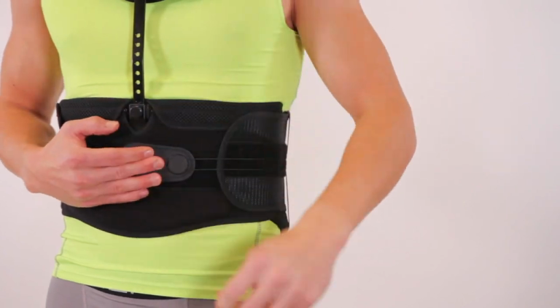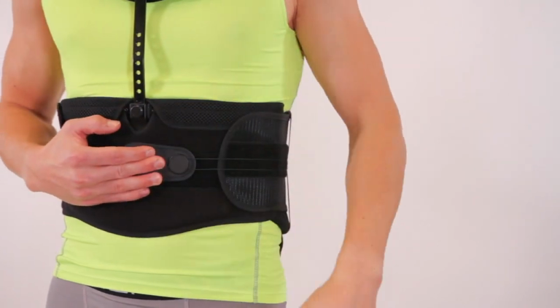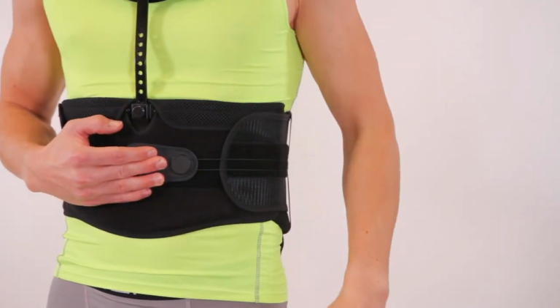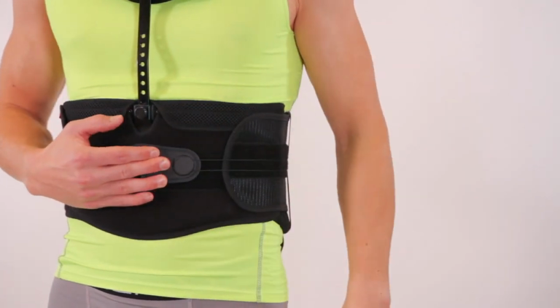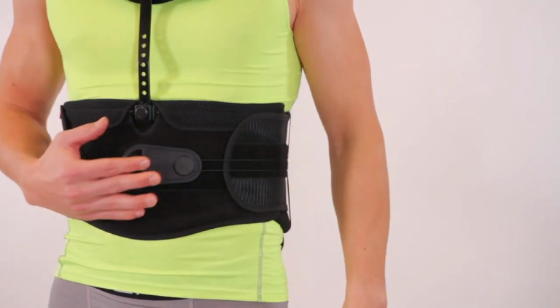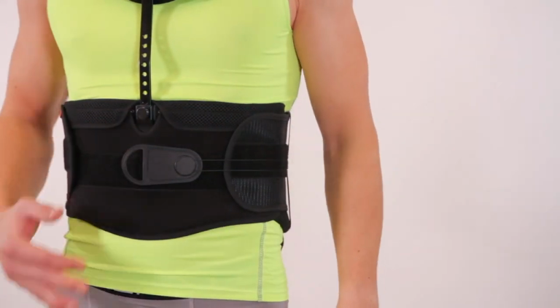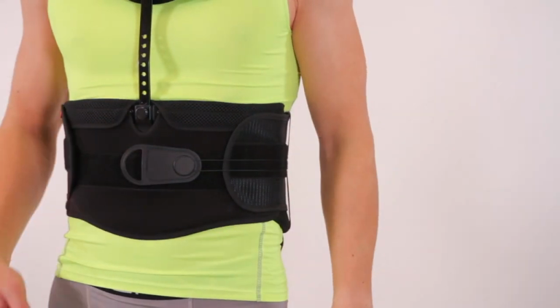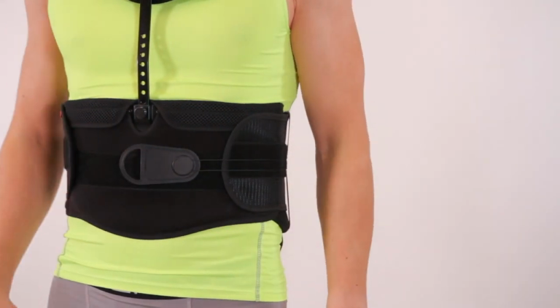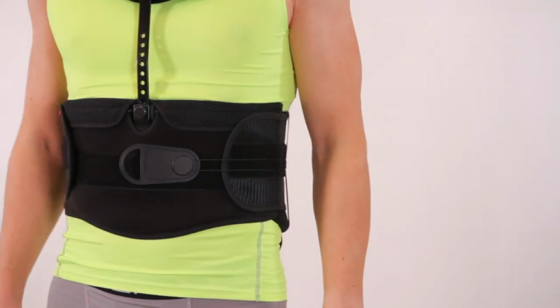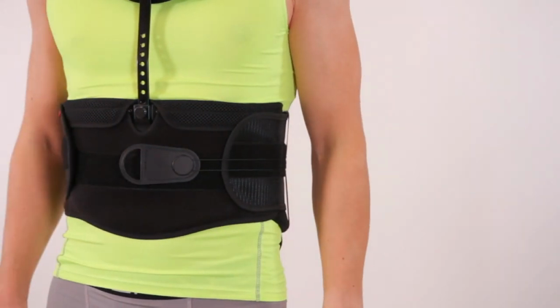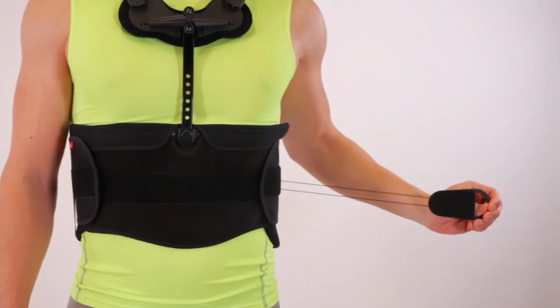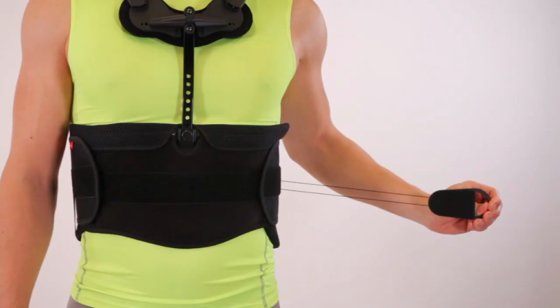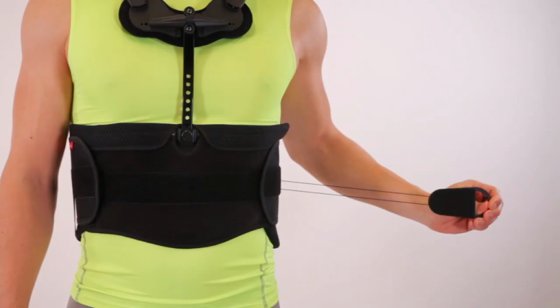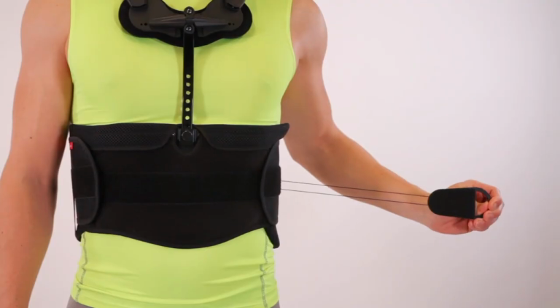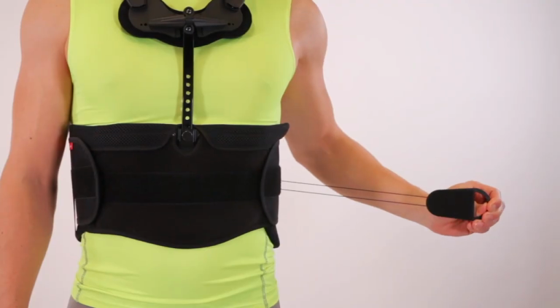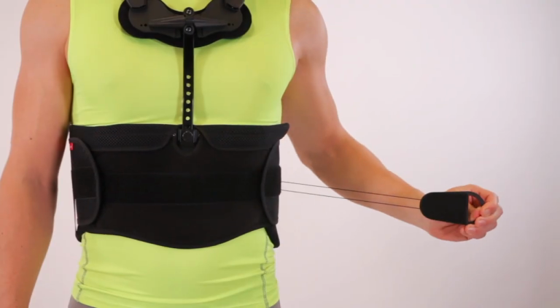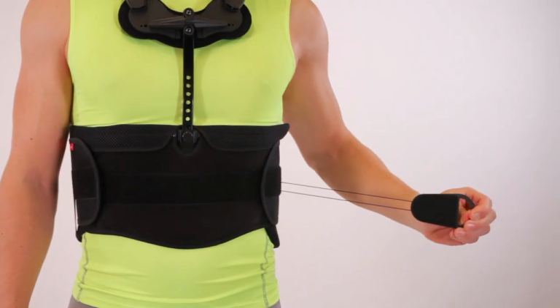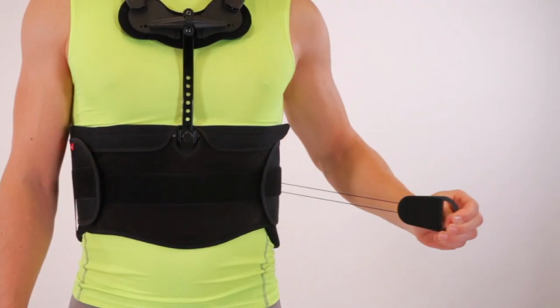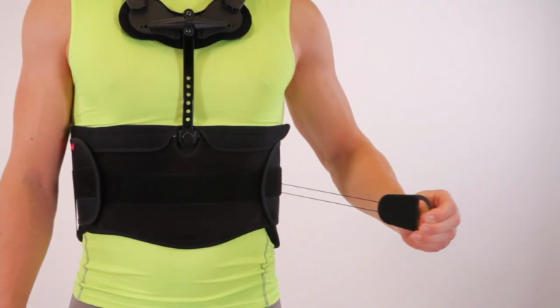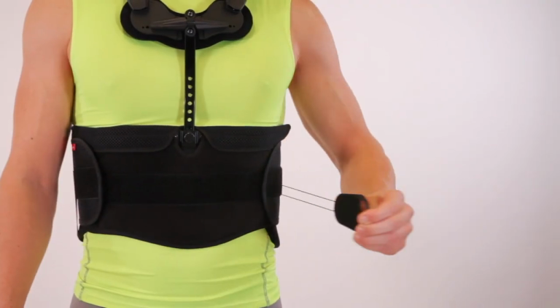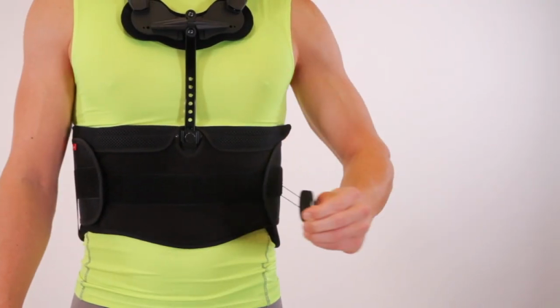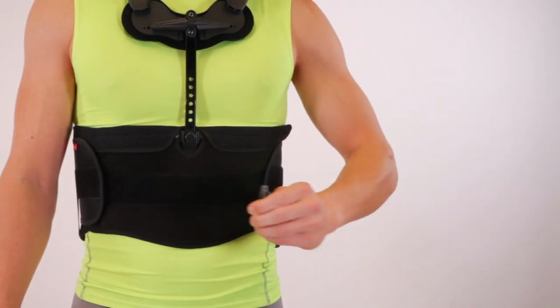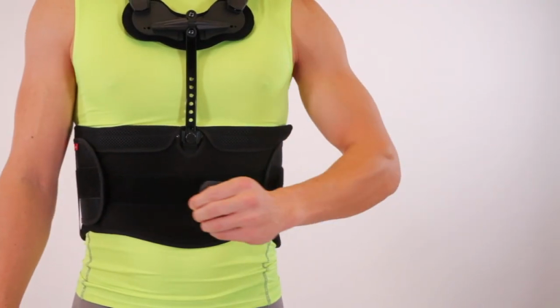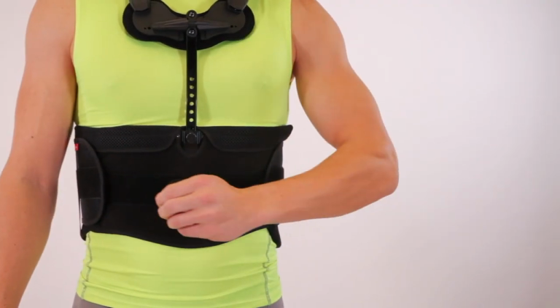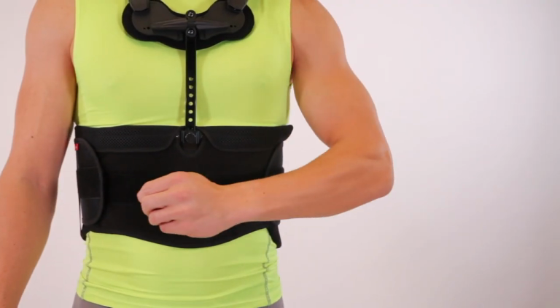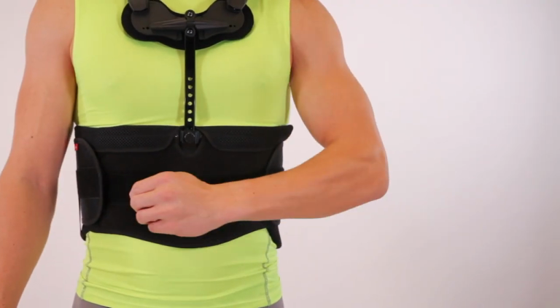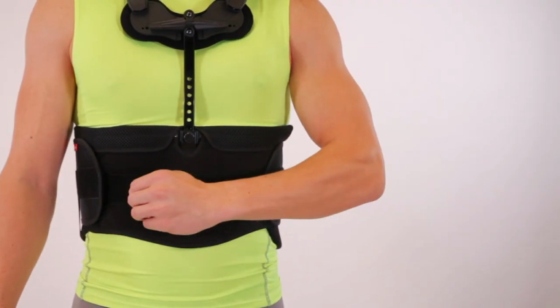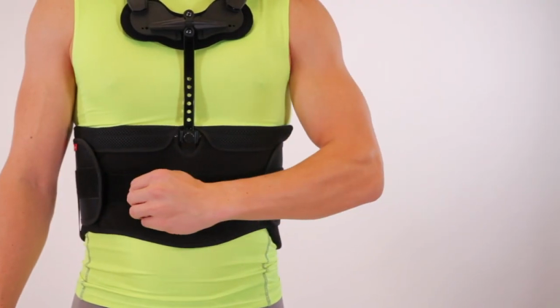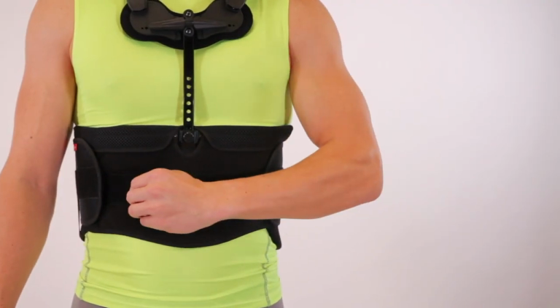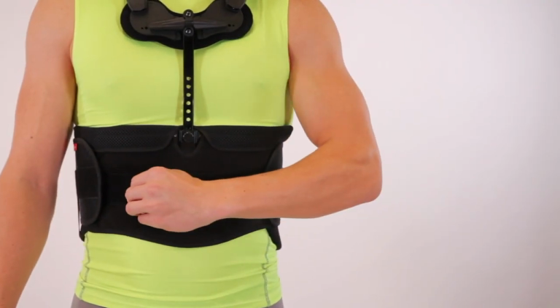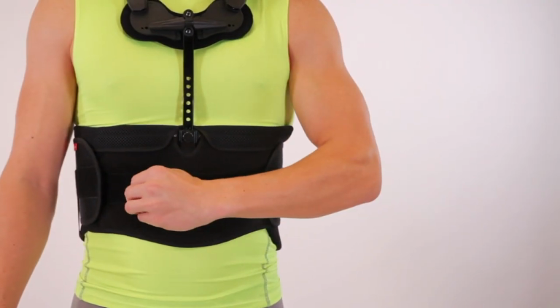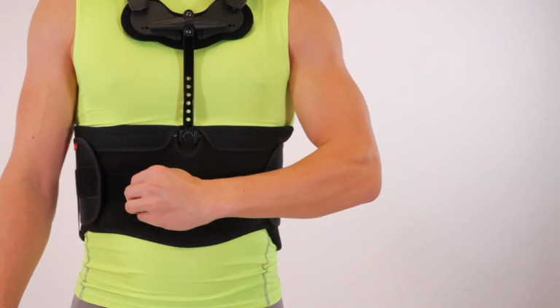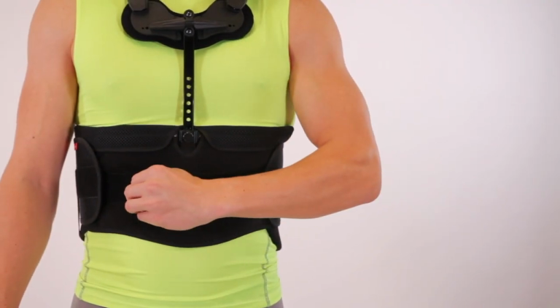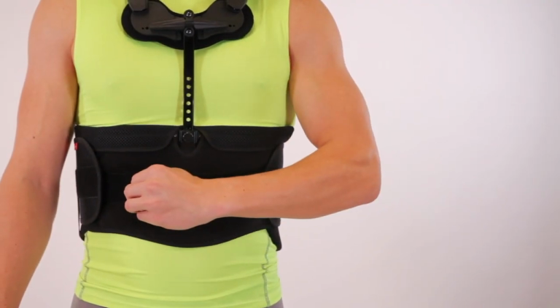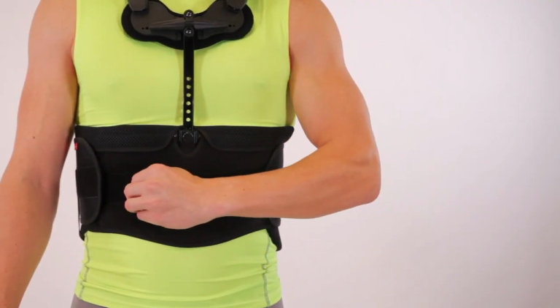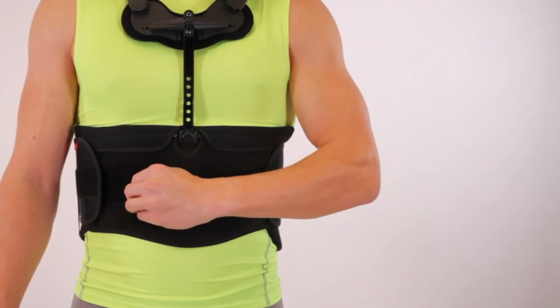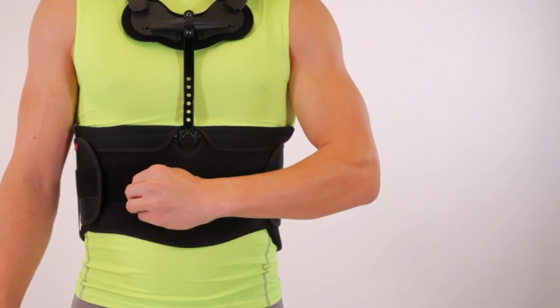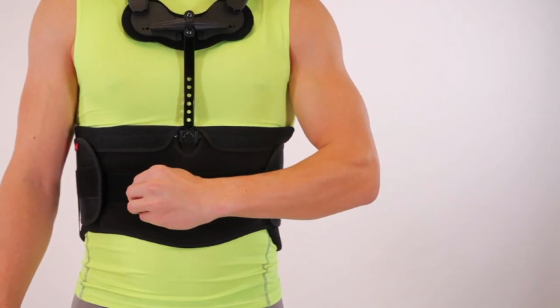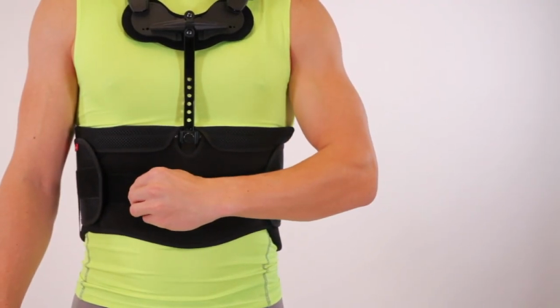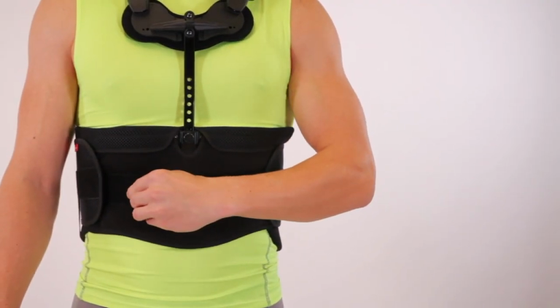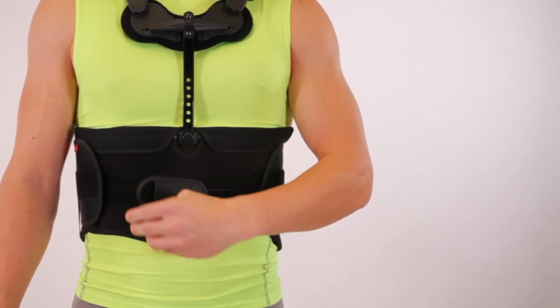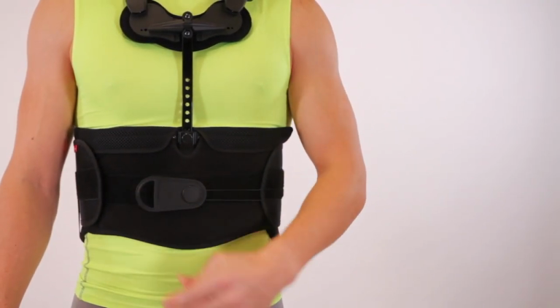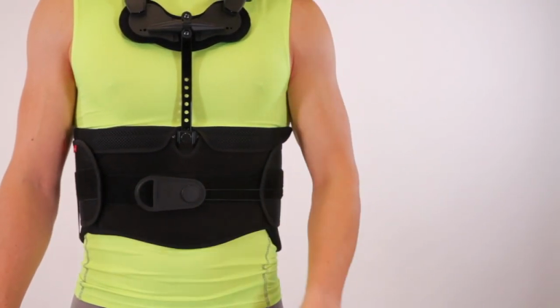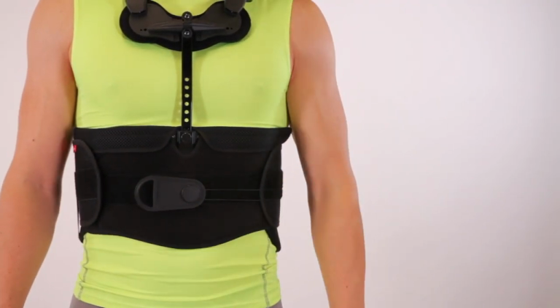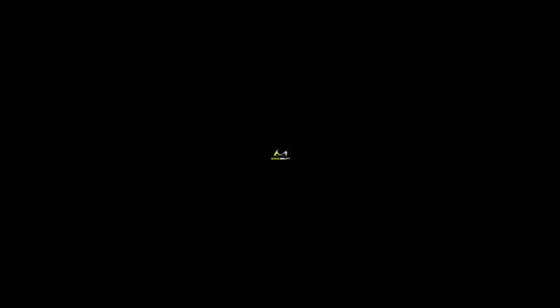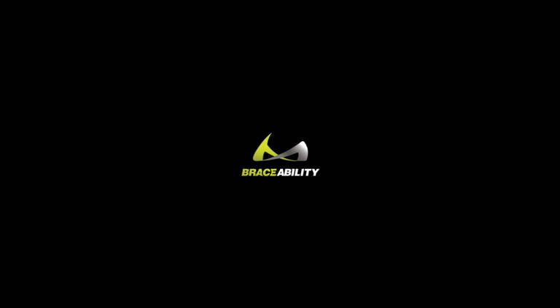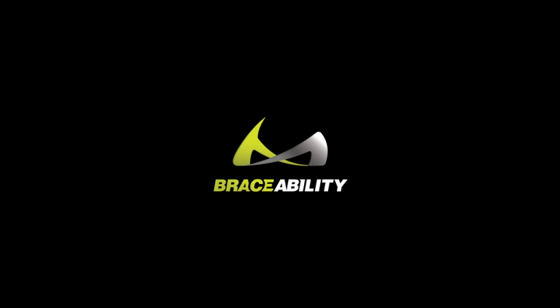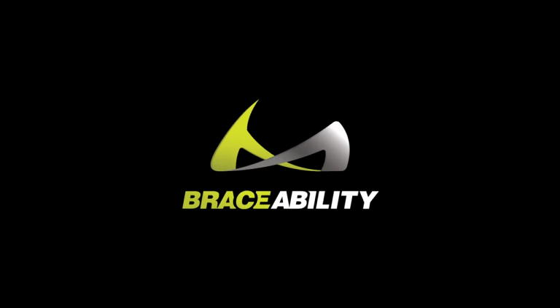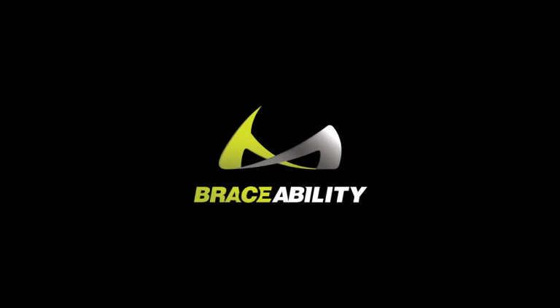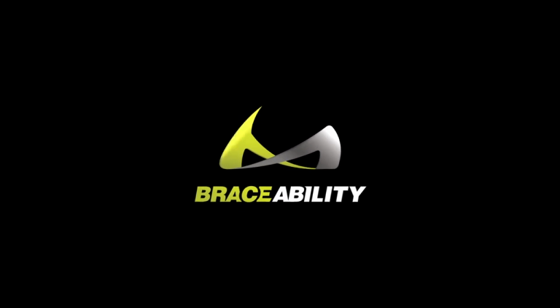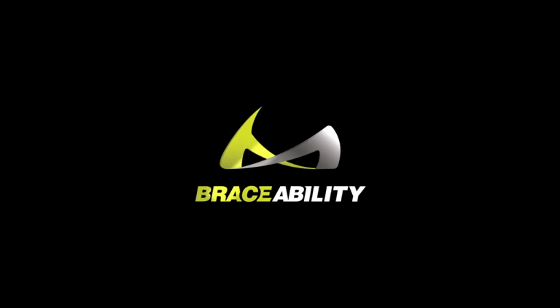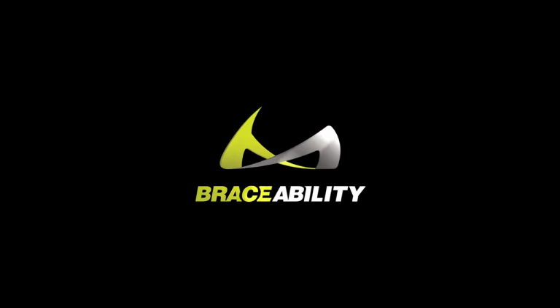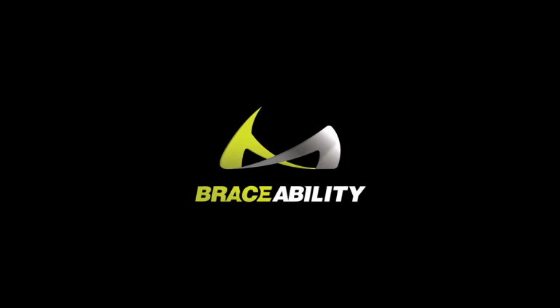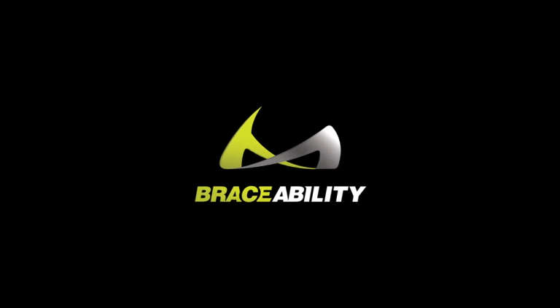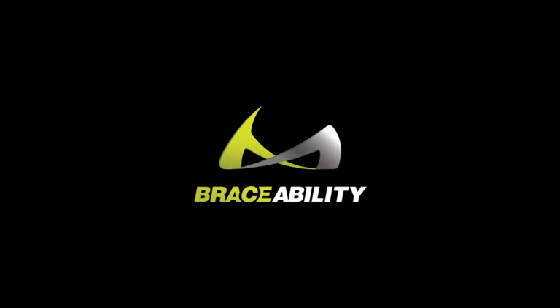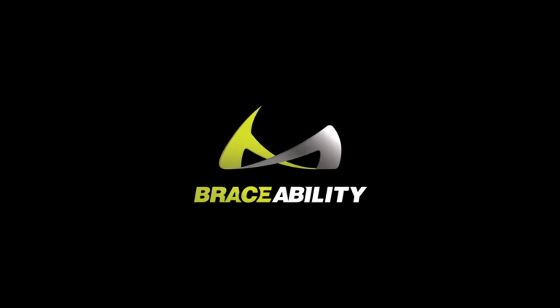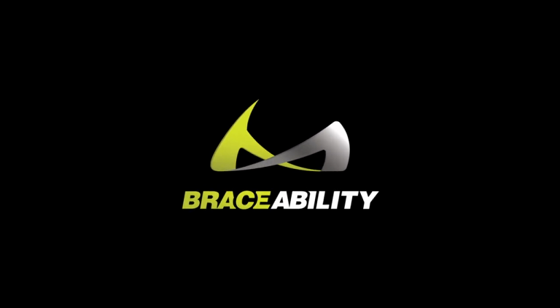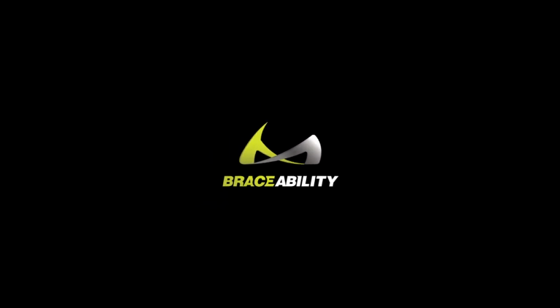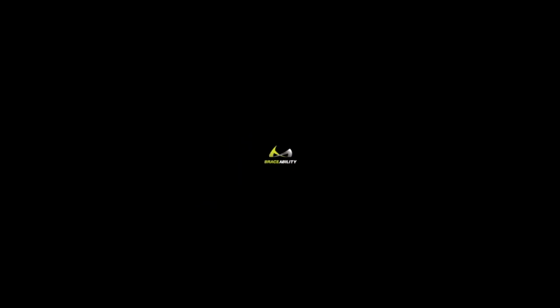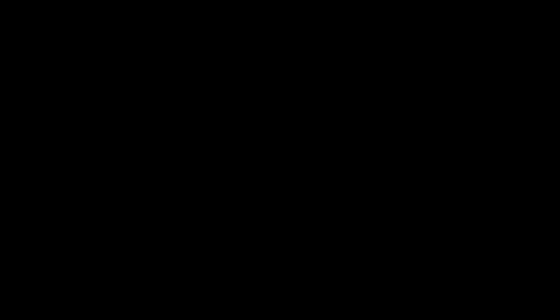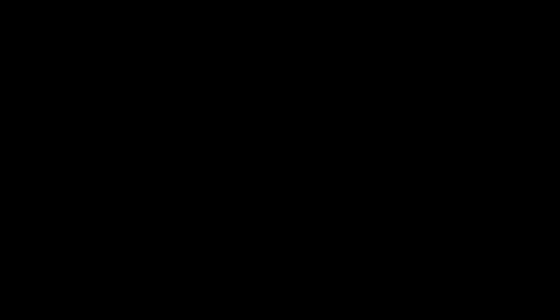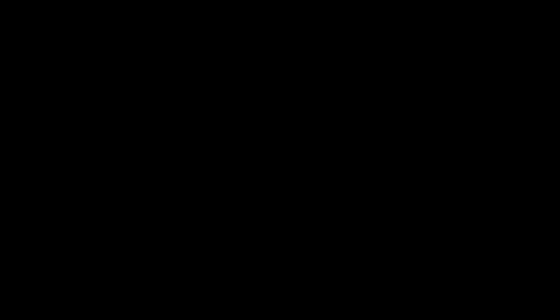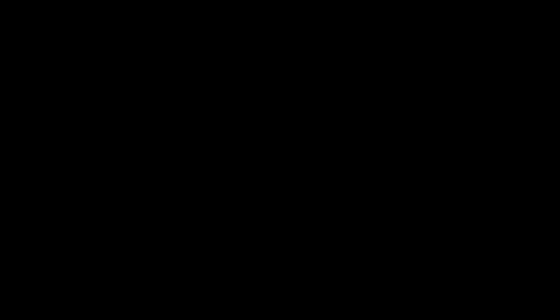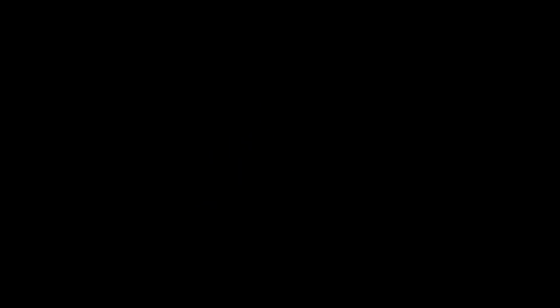Attach to the front panel and readjust as needed.